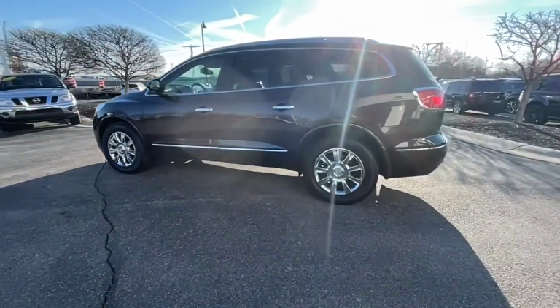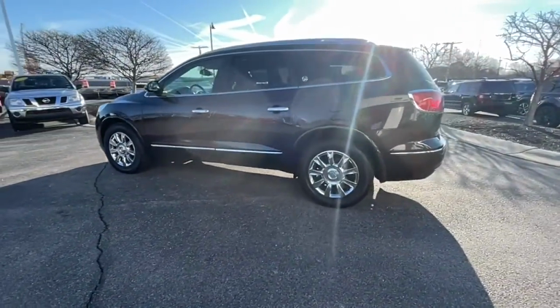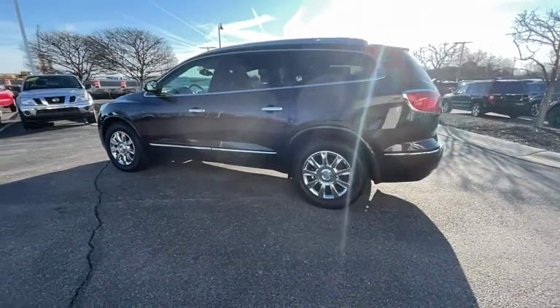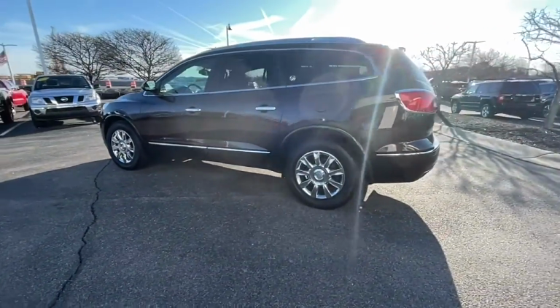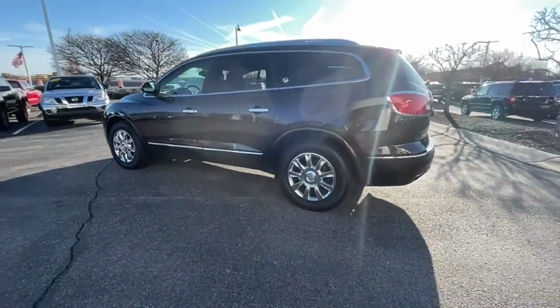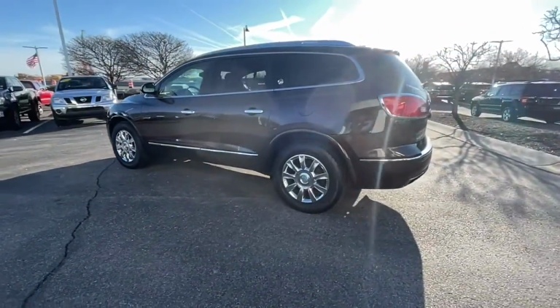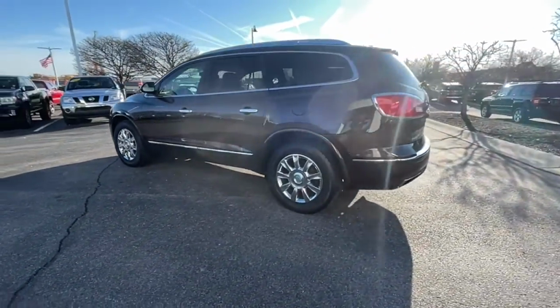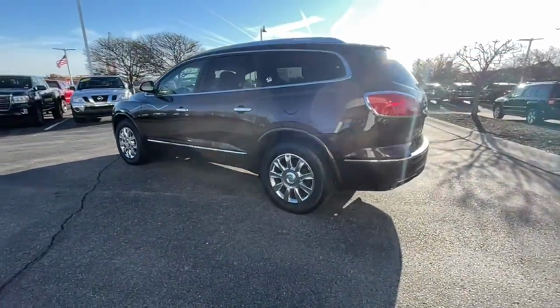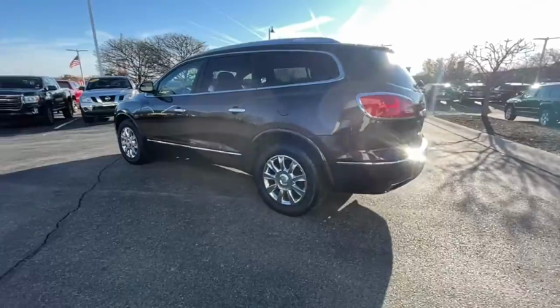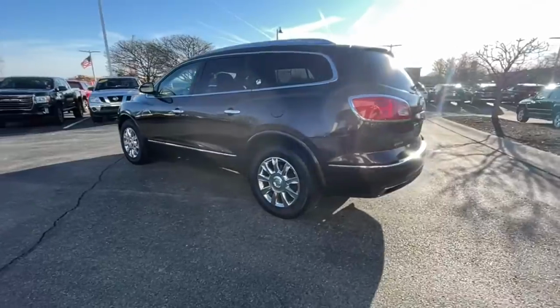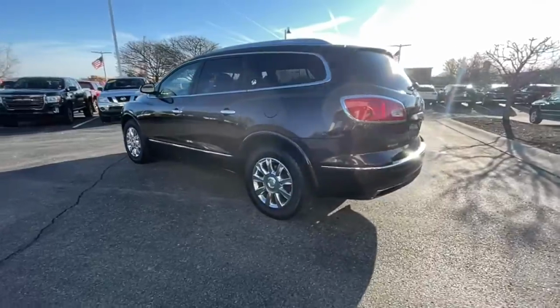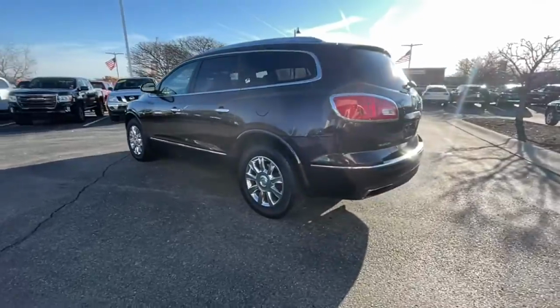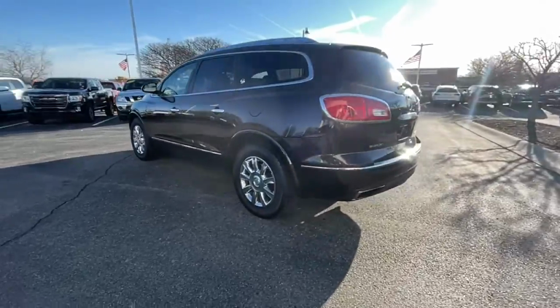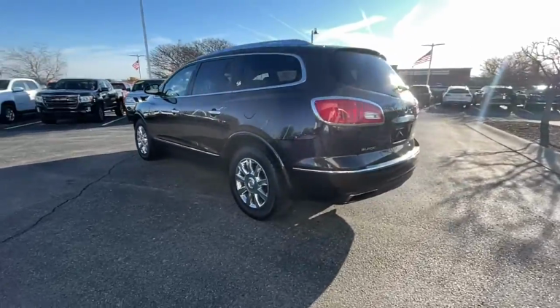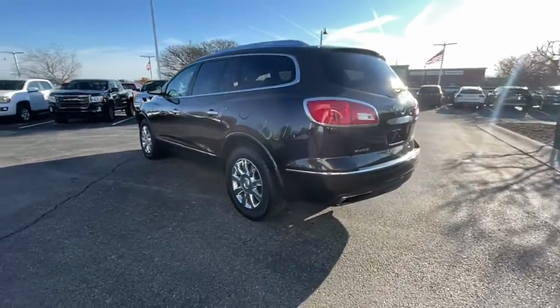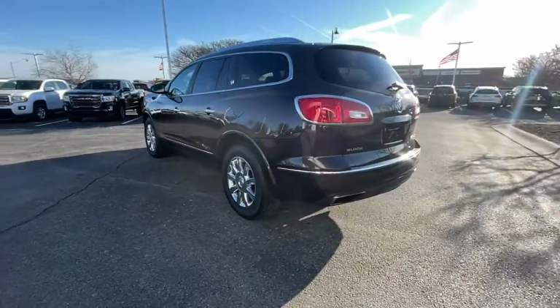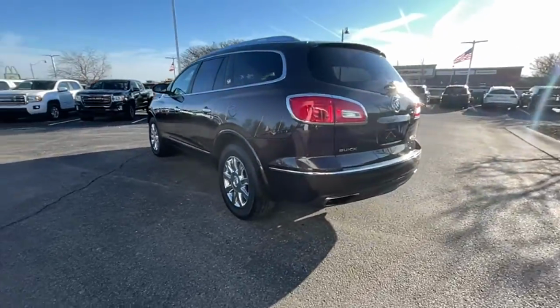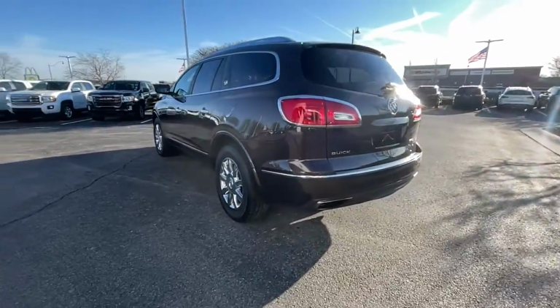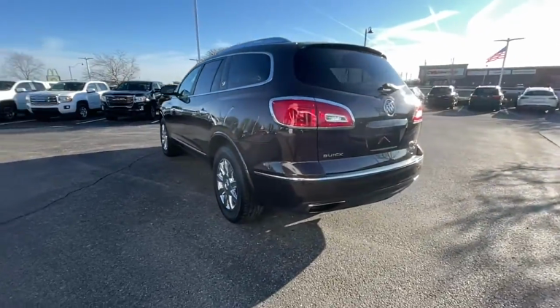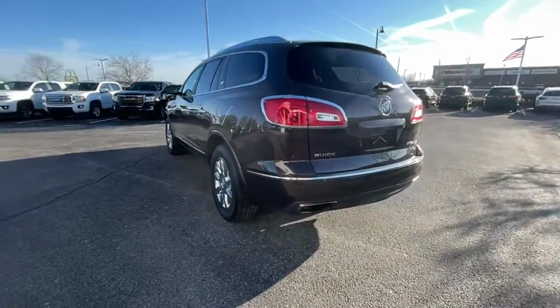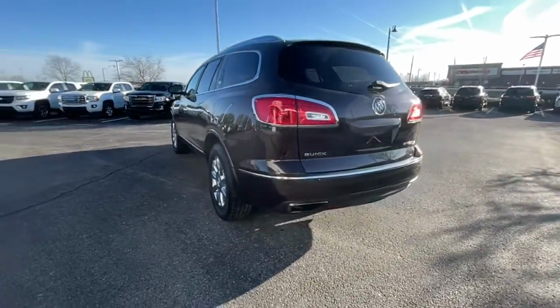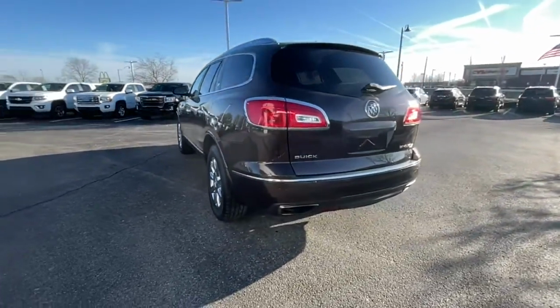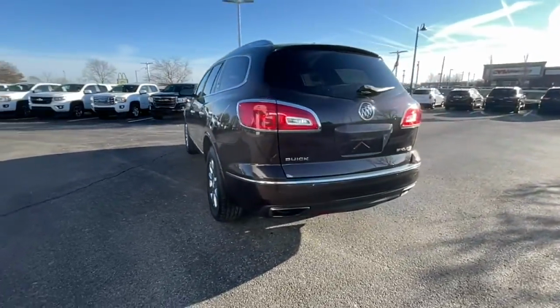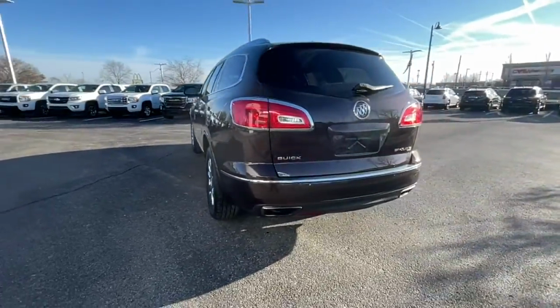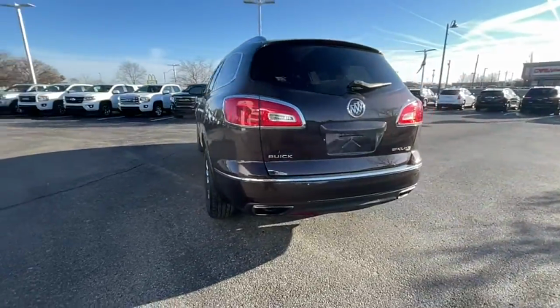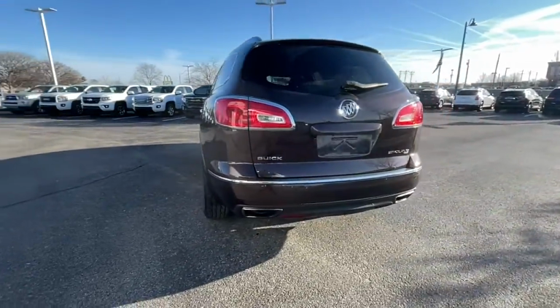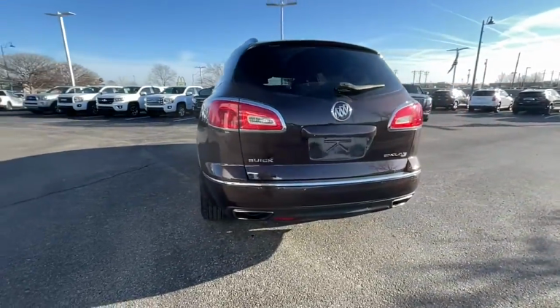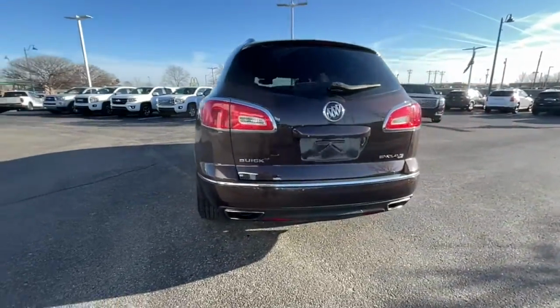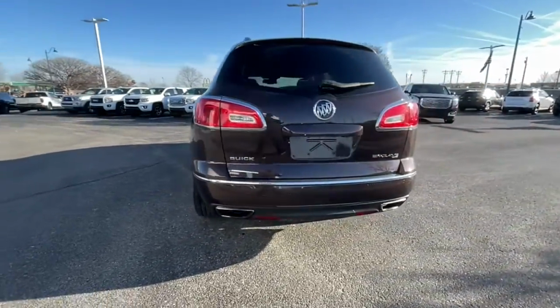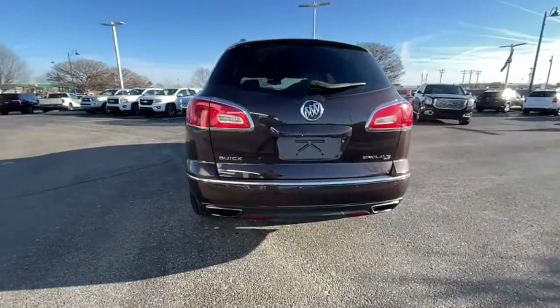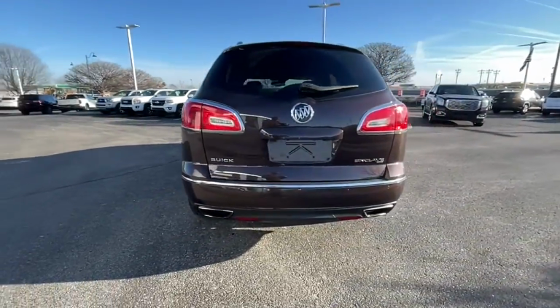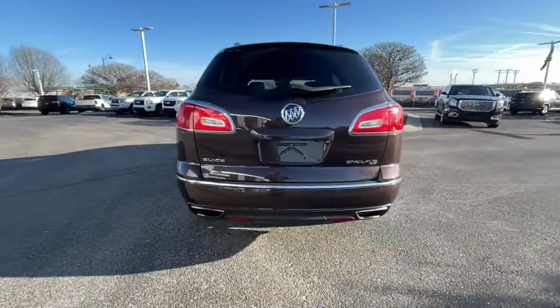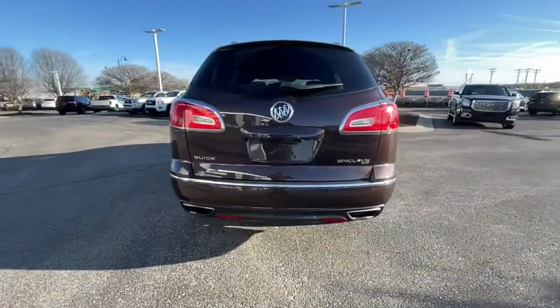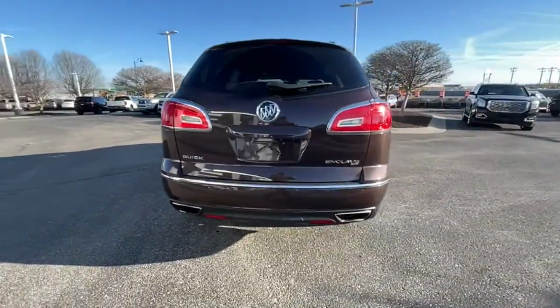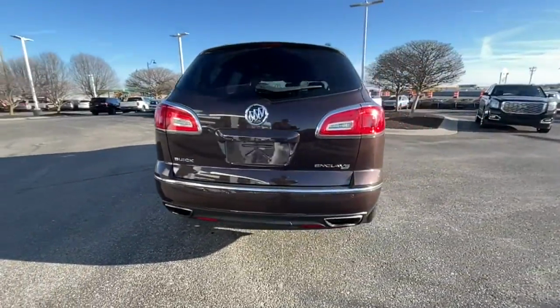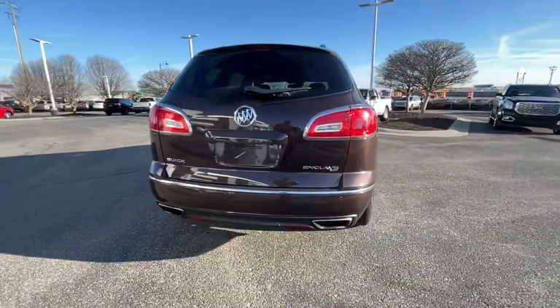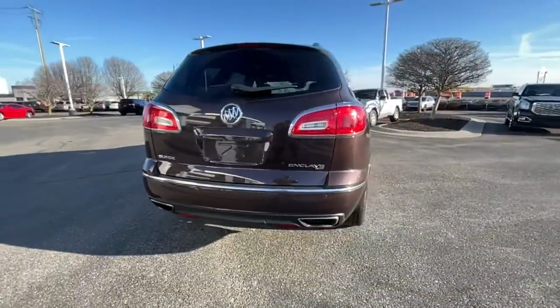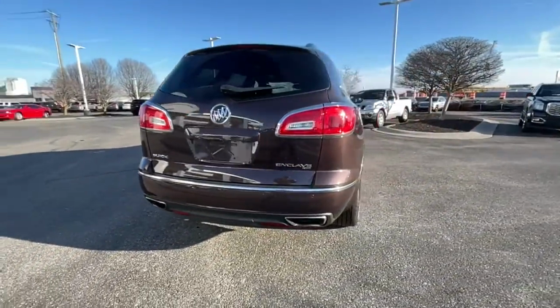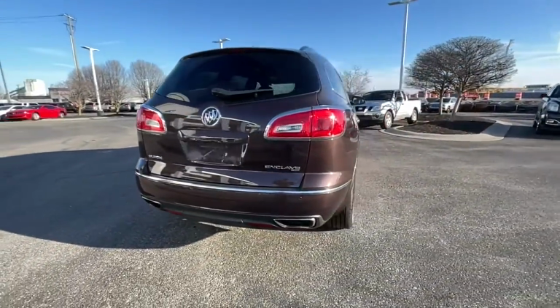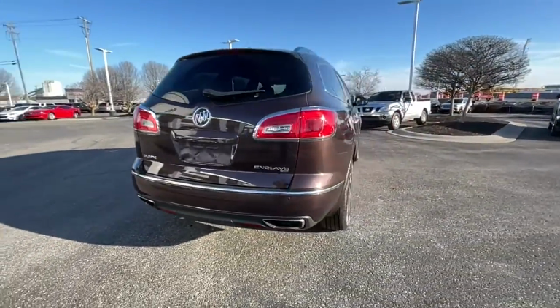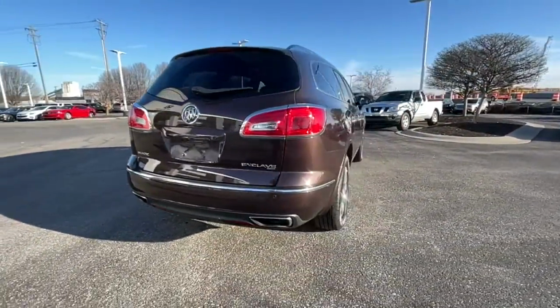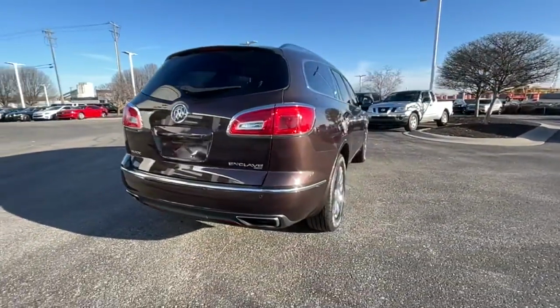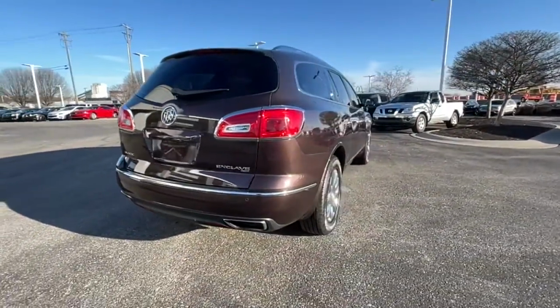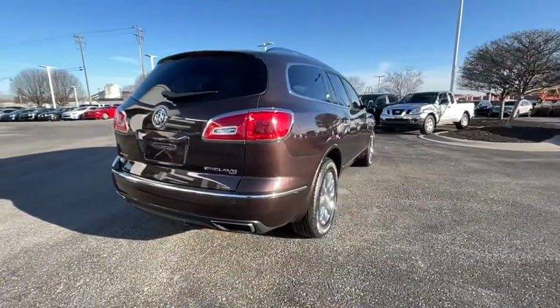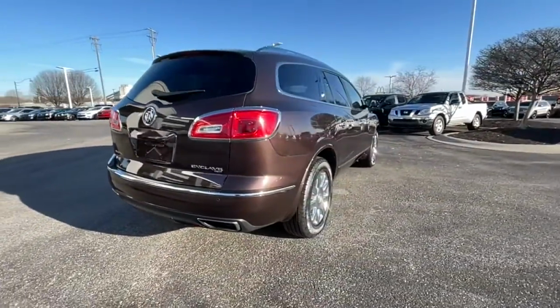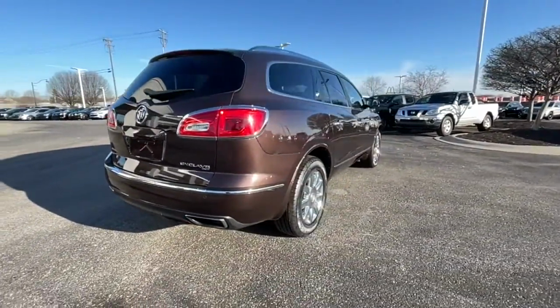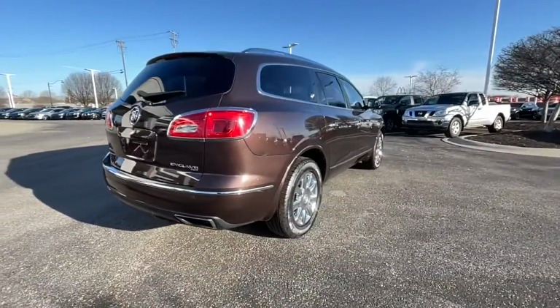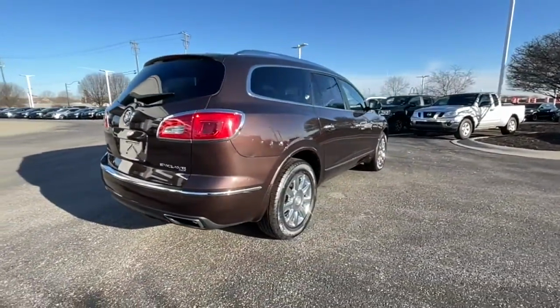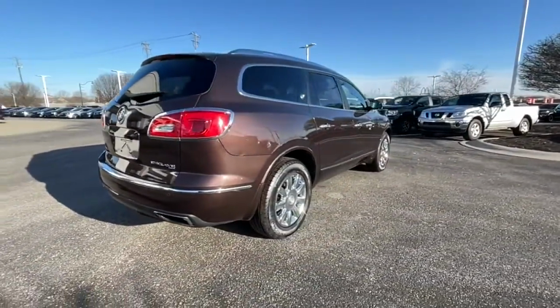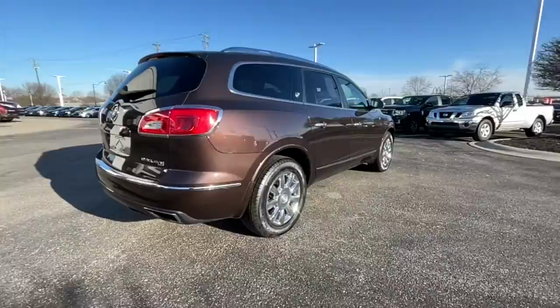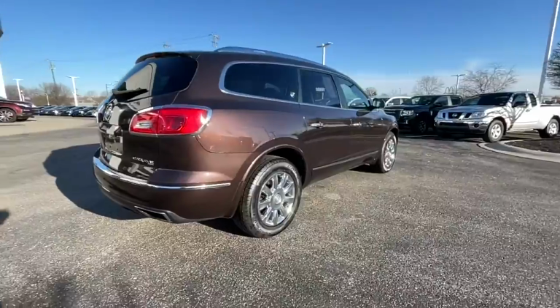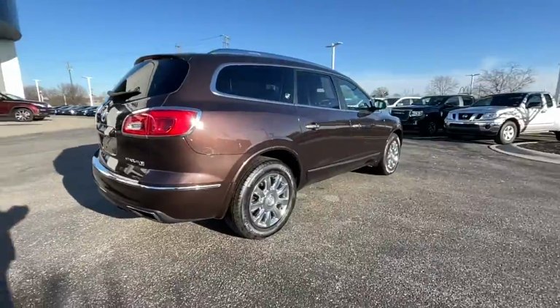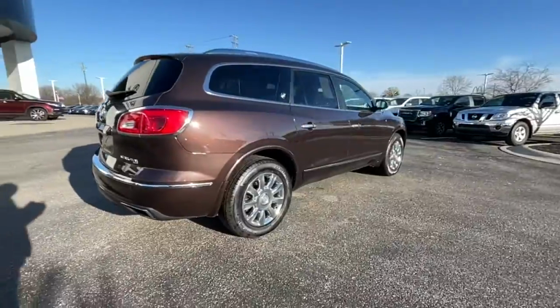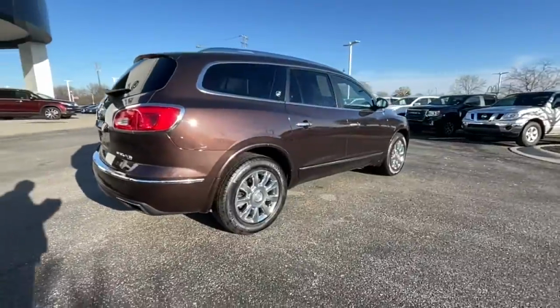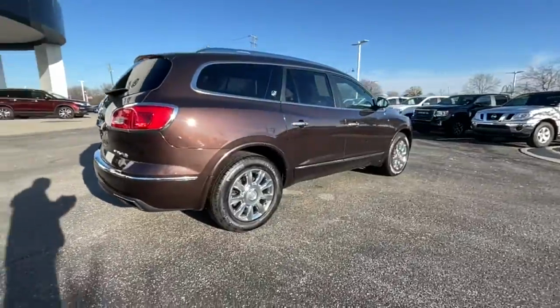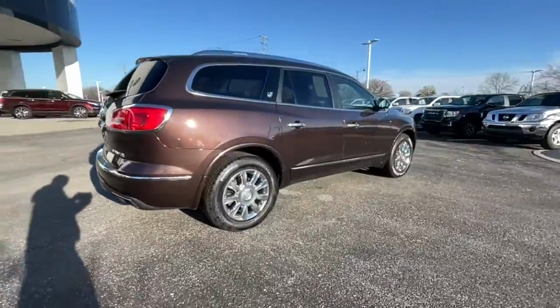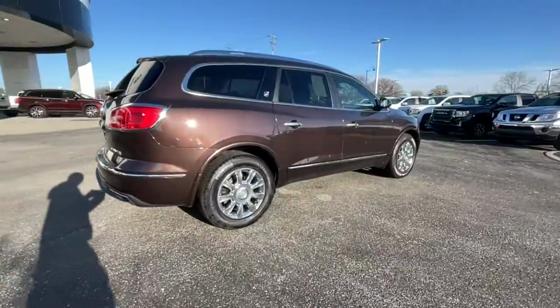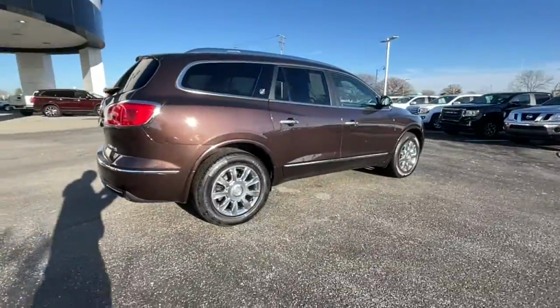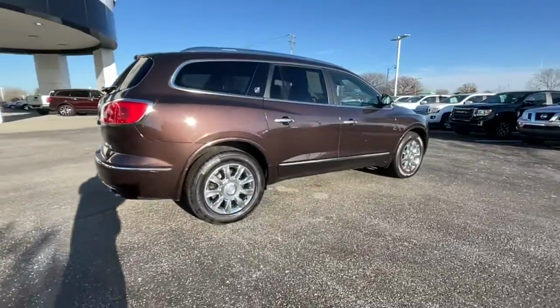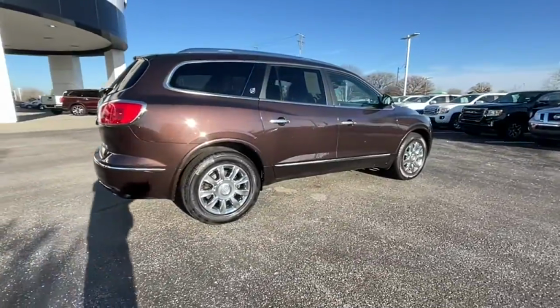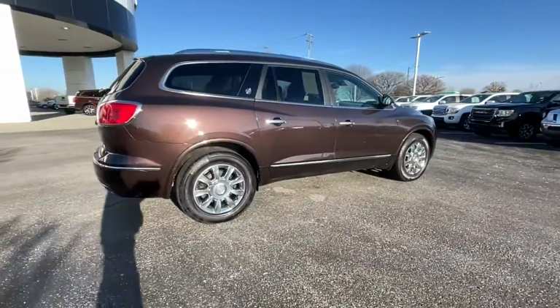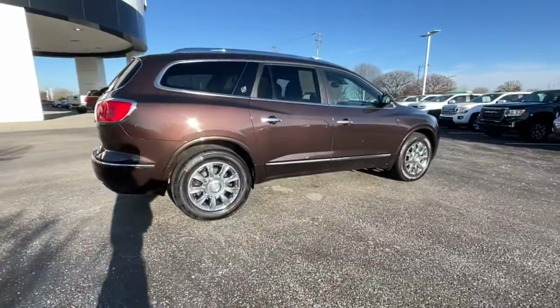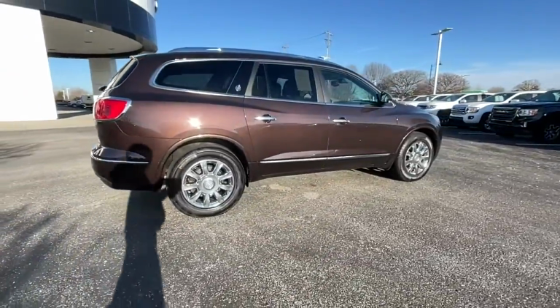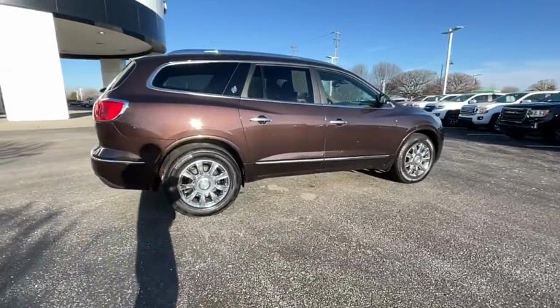The Buick Enclave, the midsize luxury SUV that gives you command of the road in safety and comfort with all the mod cons.